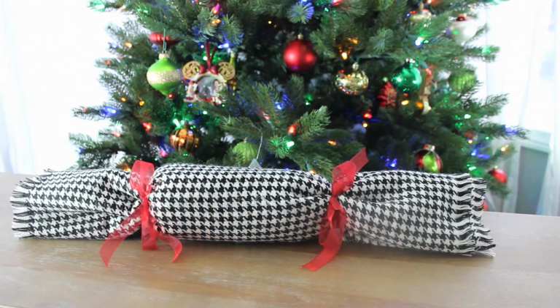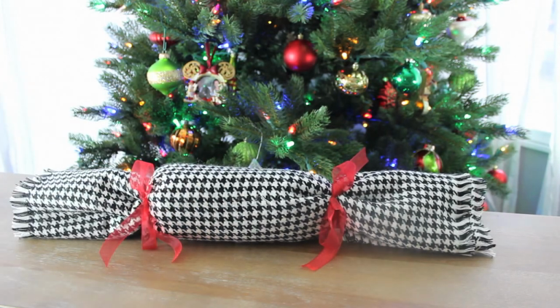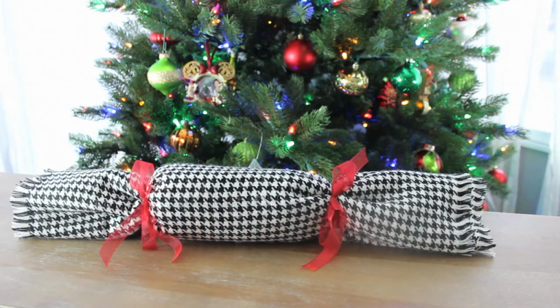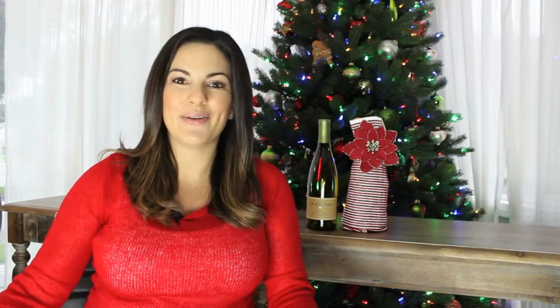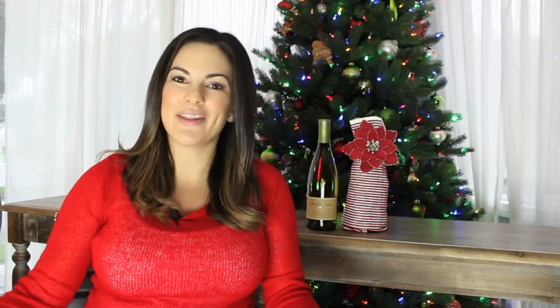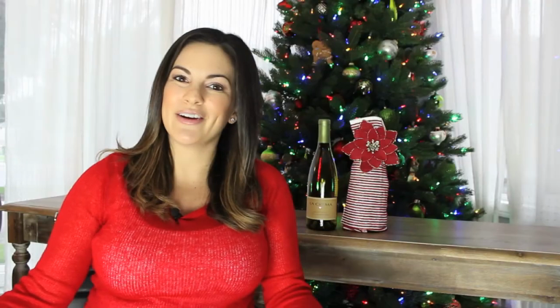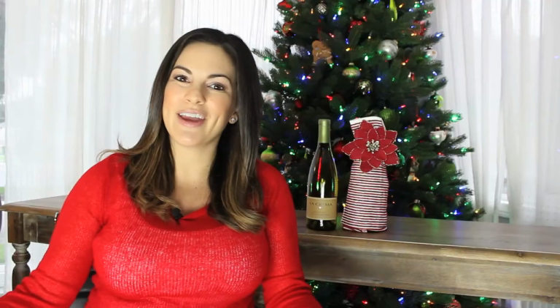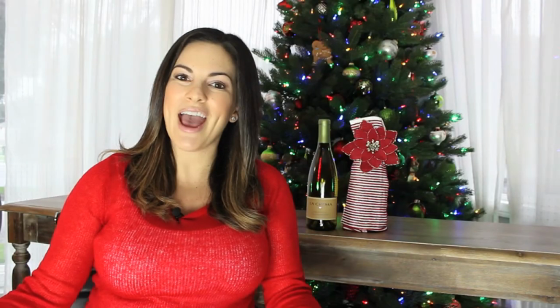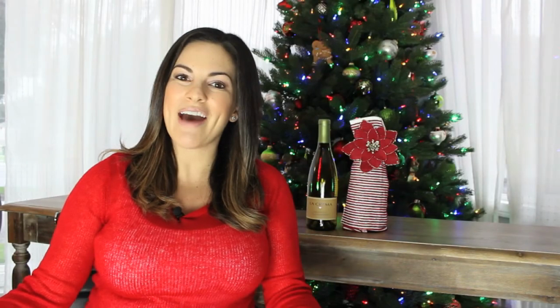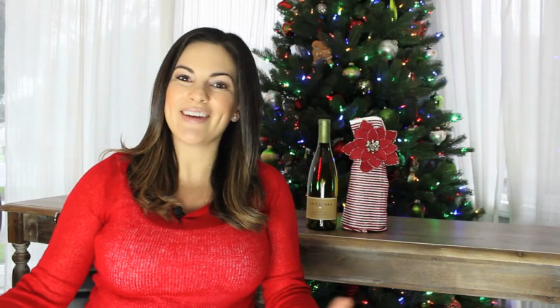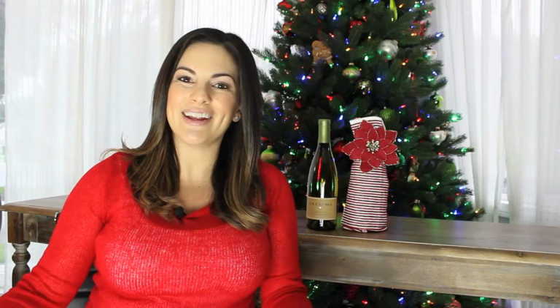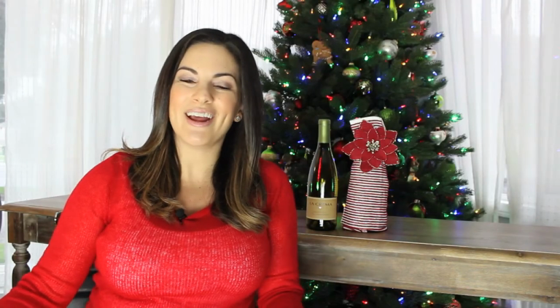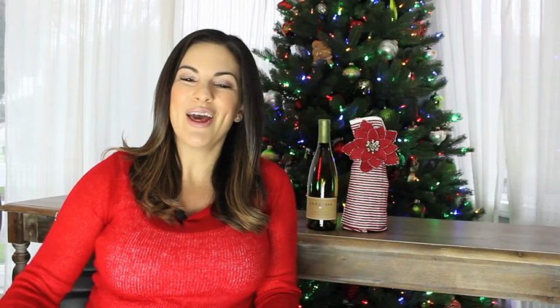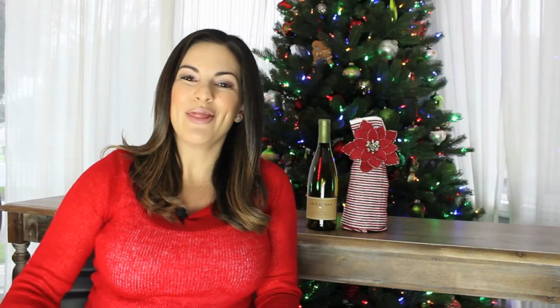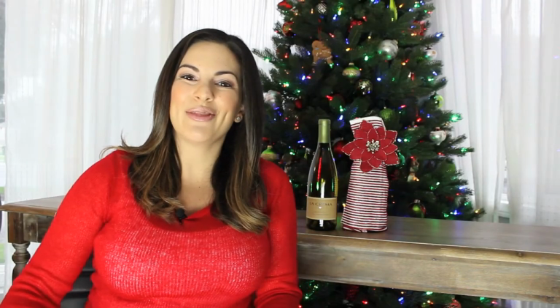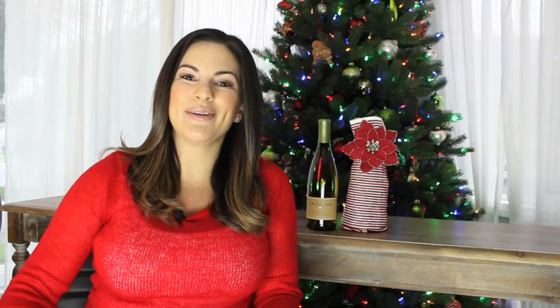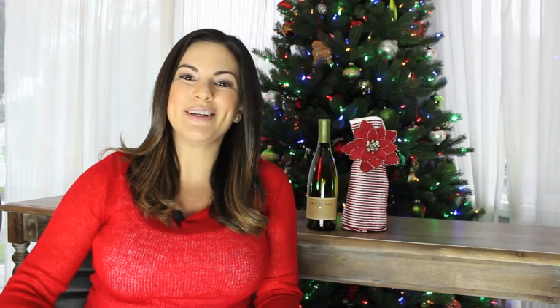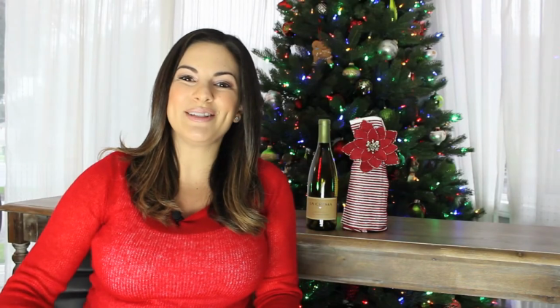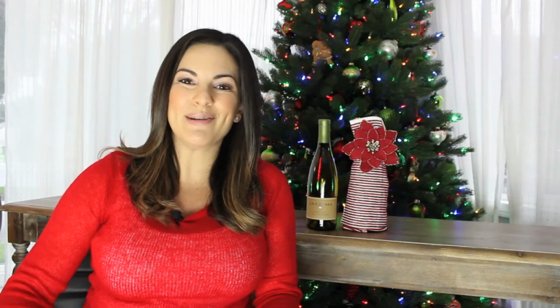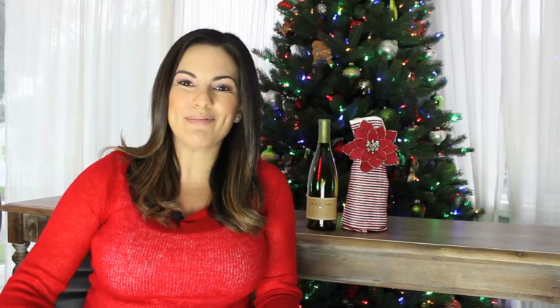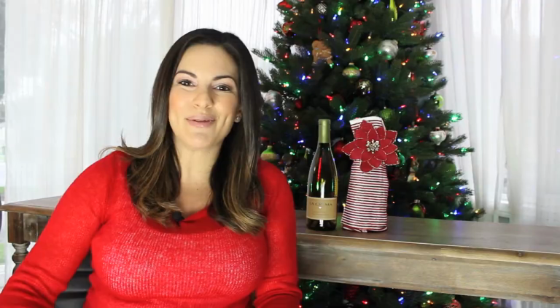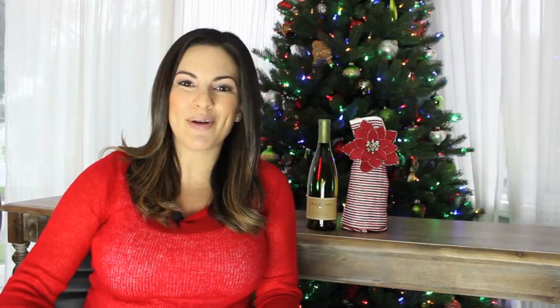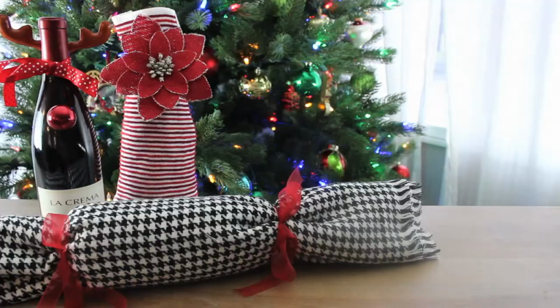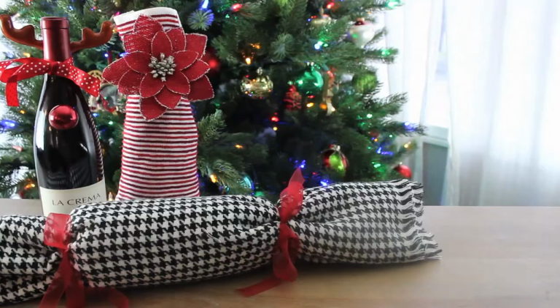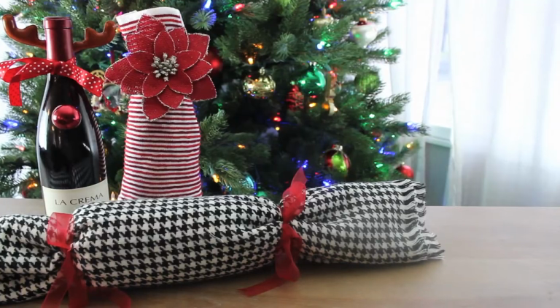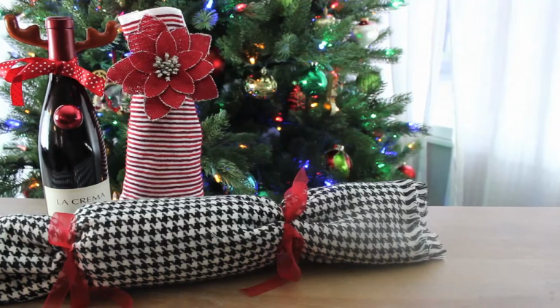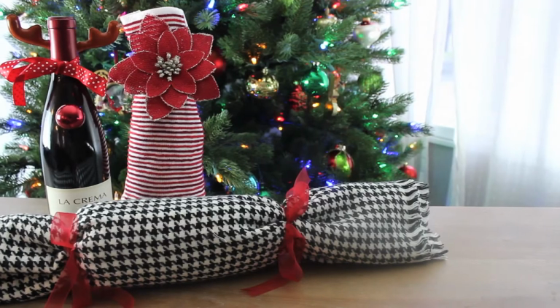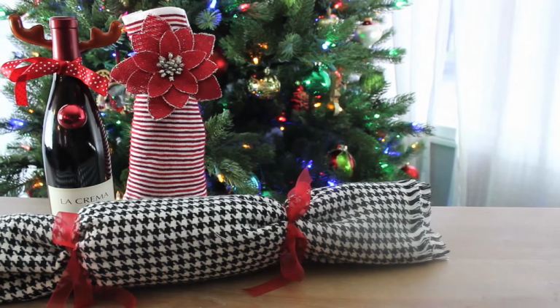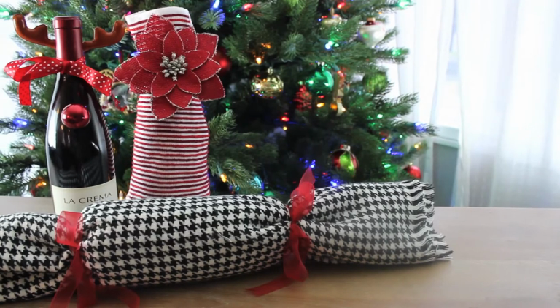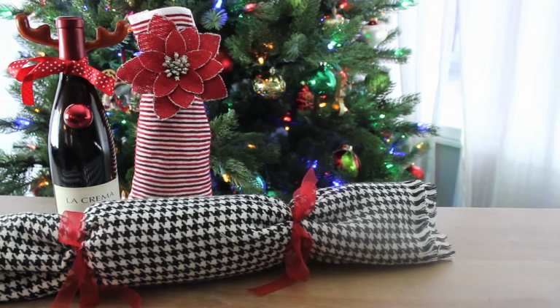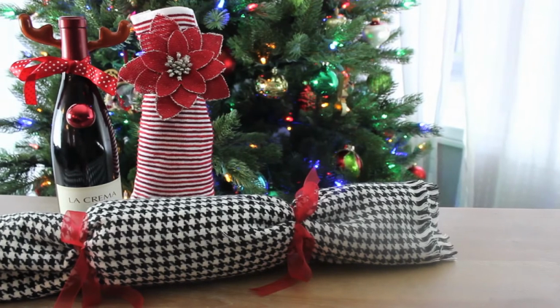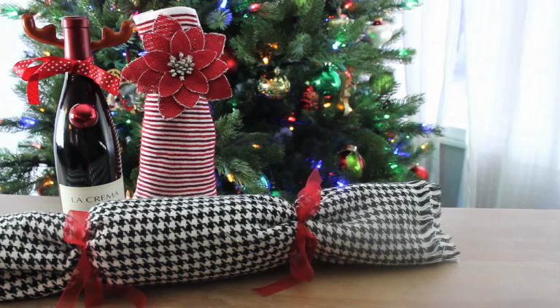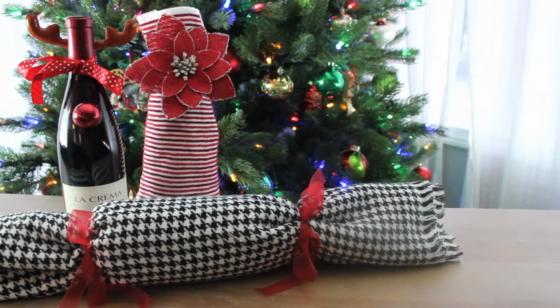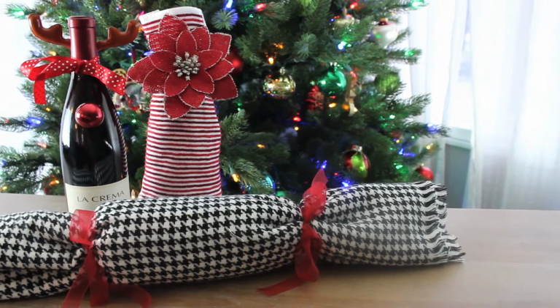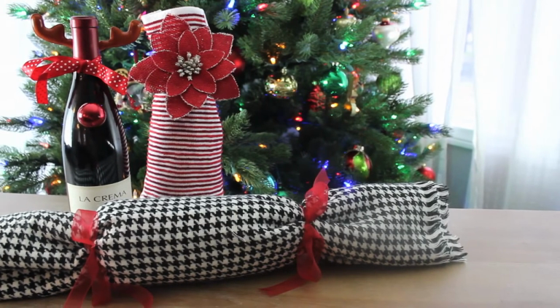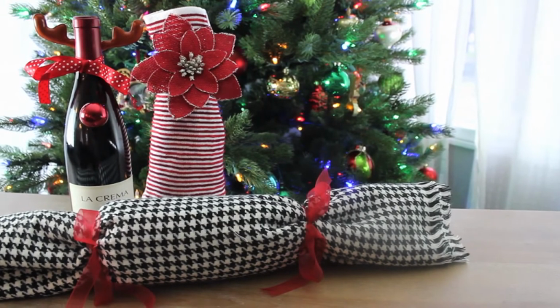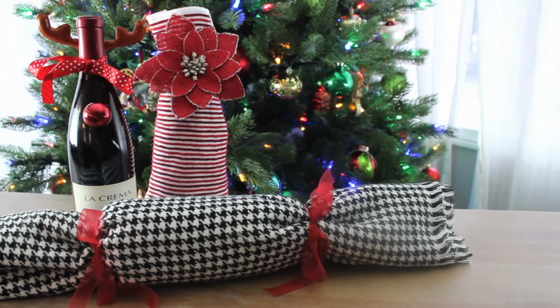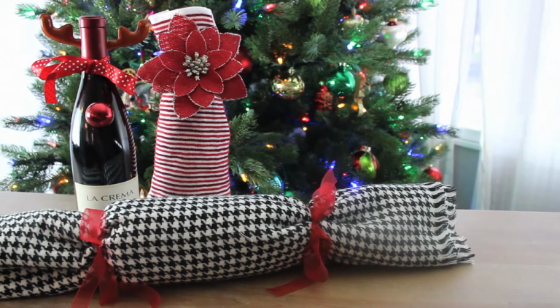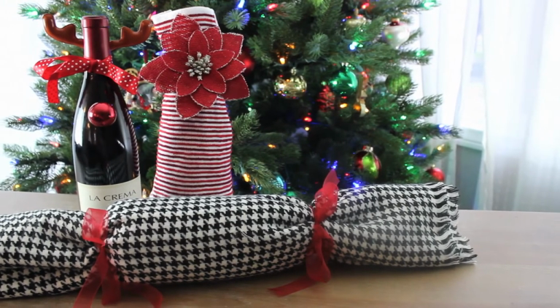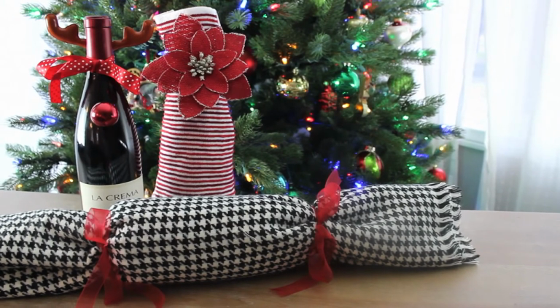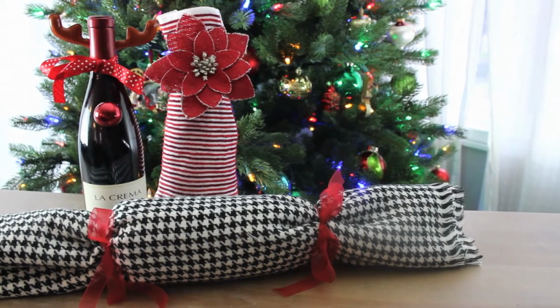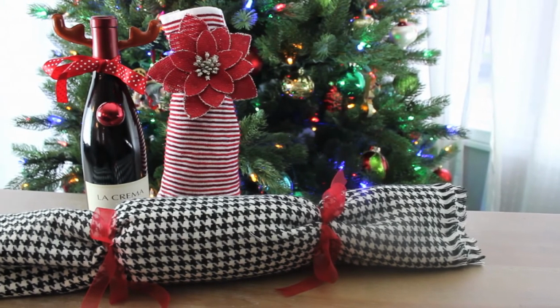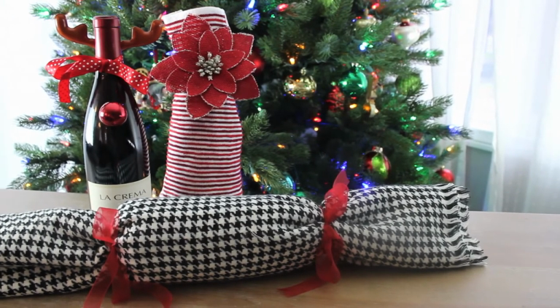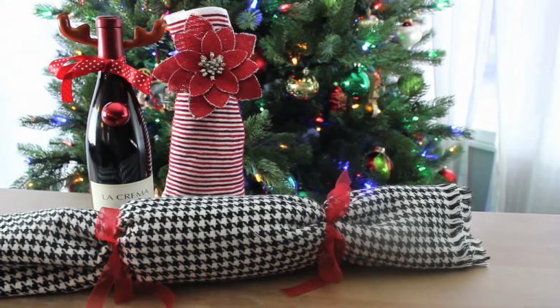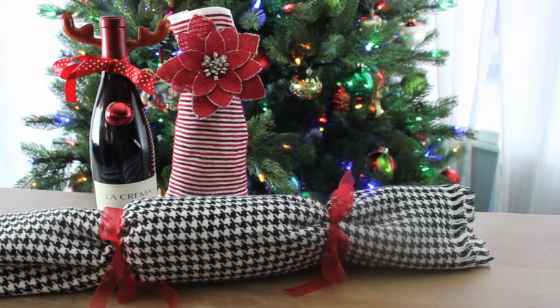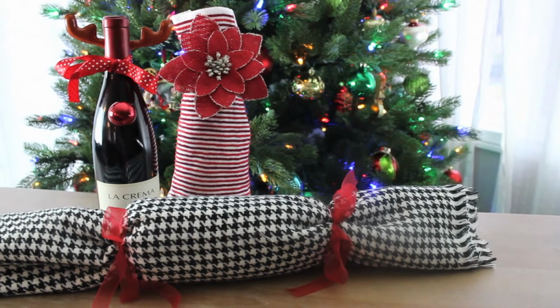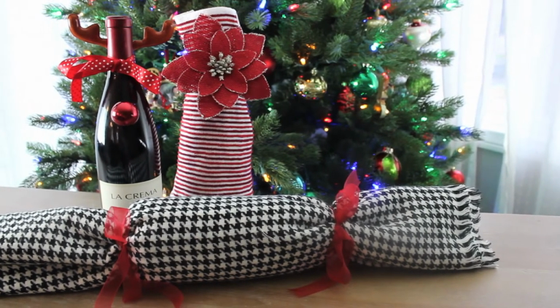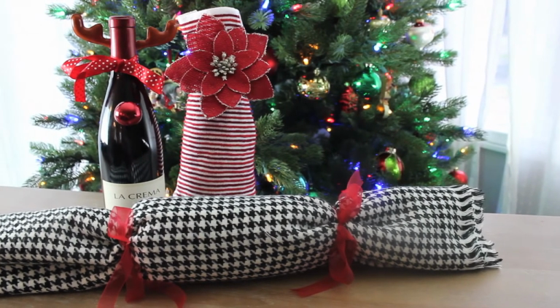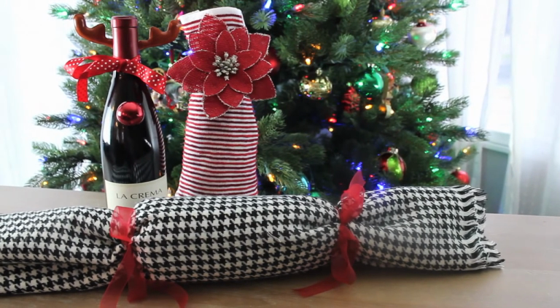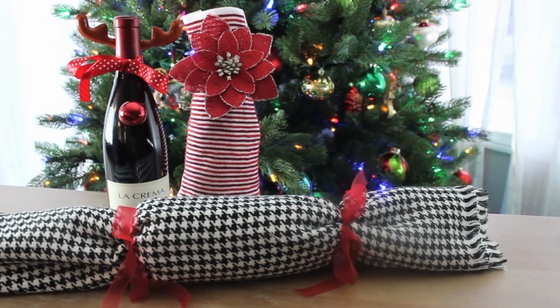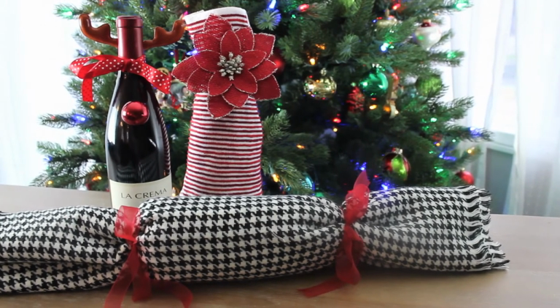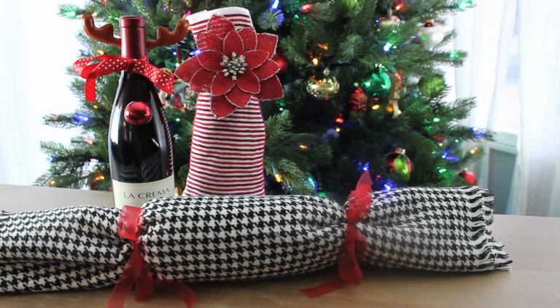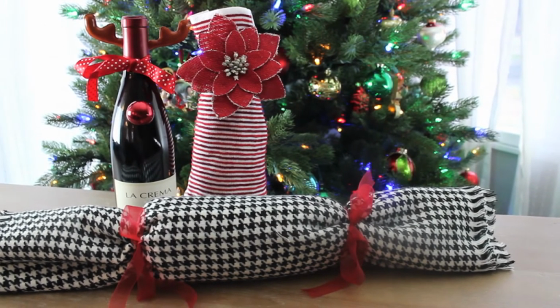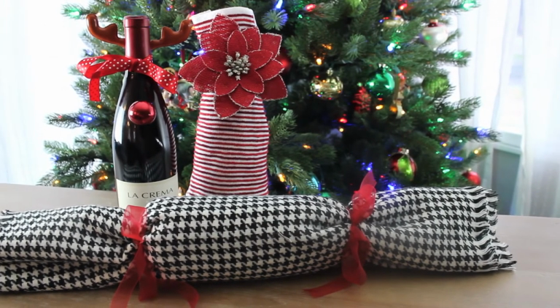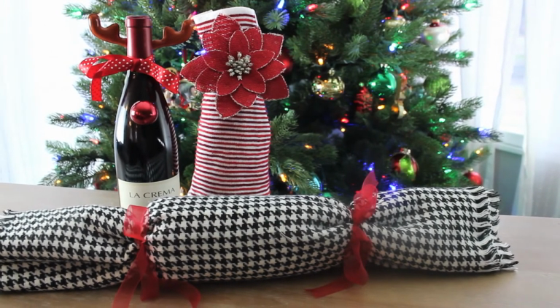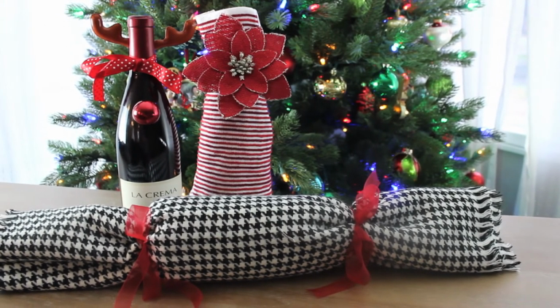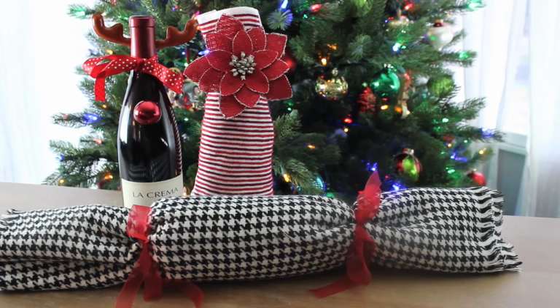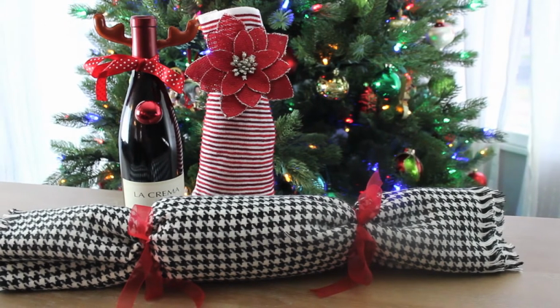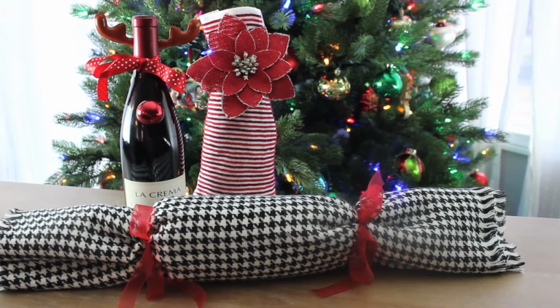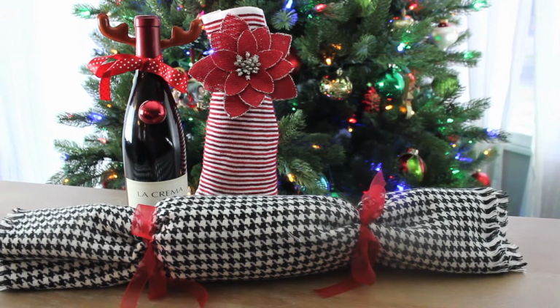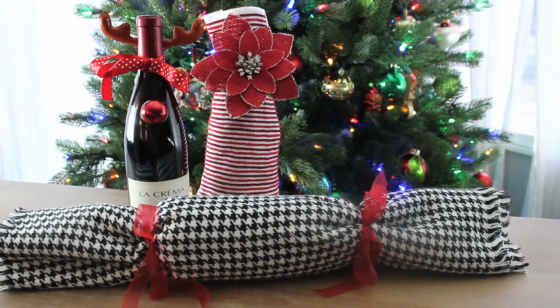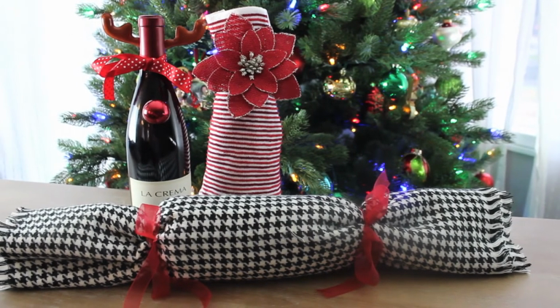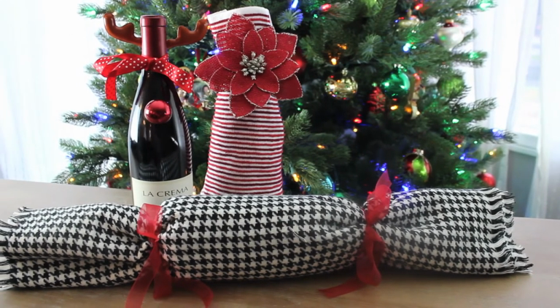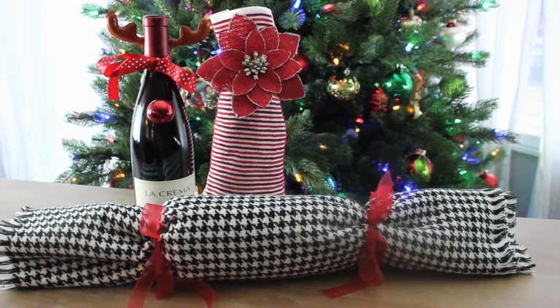Well, there you have it — three simple ways to wrap your wine. You can find out where I got all of the materials on the La Crema blog.